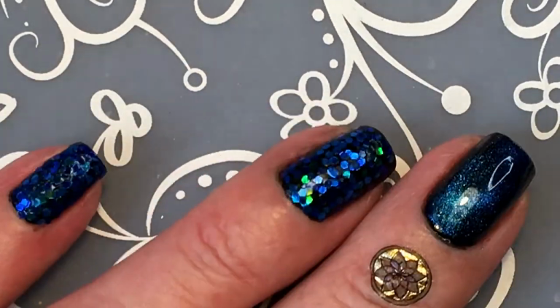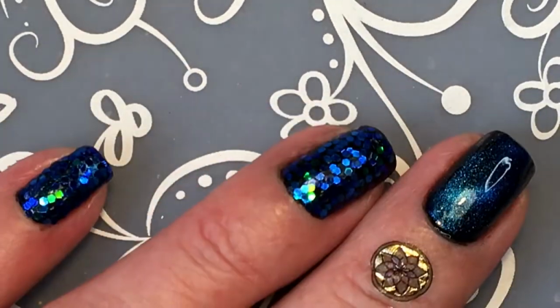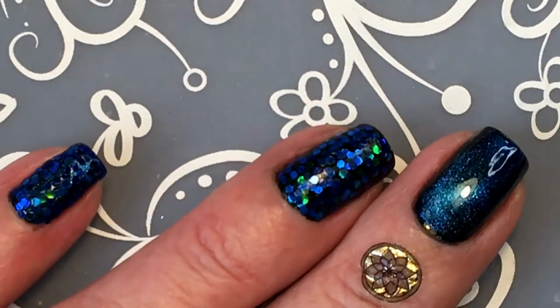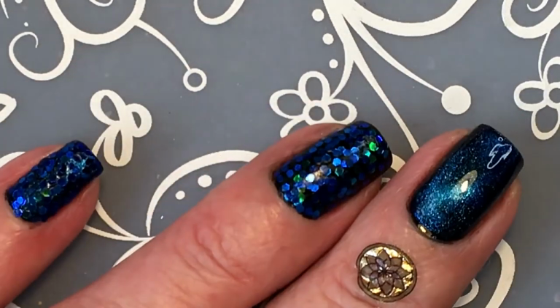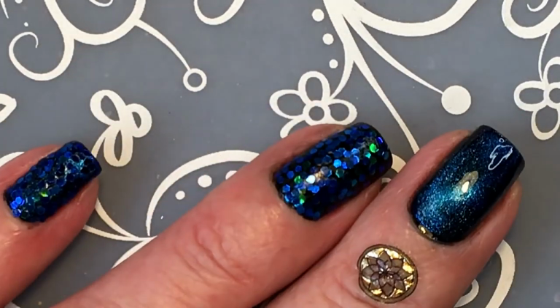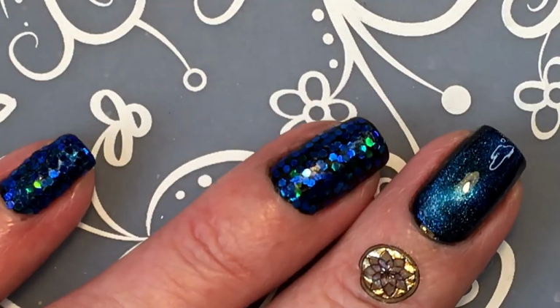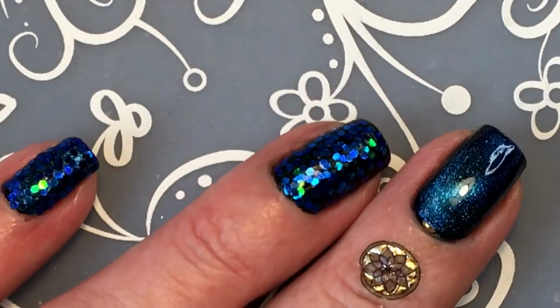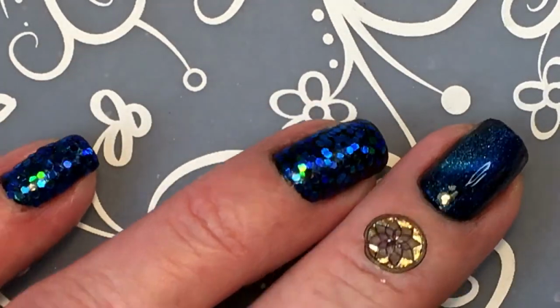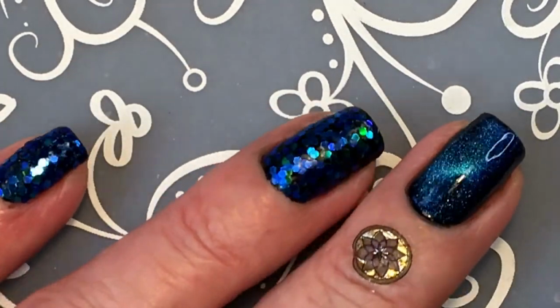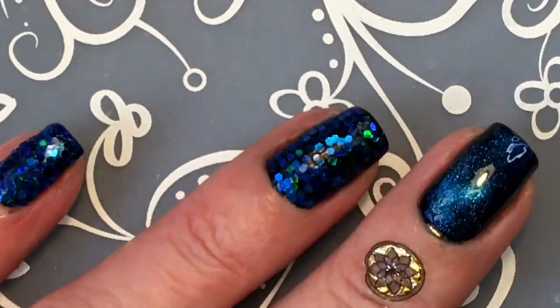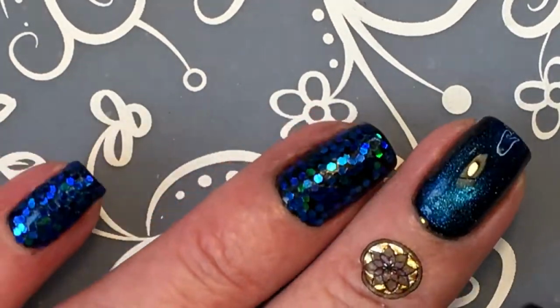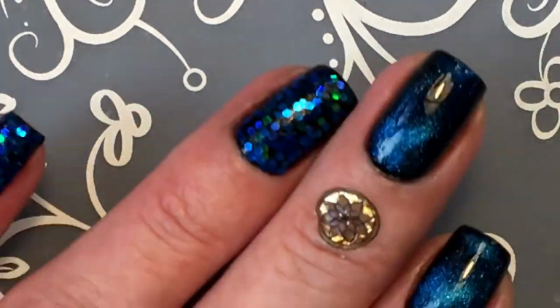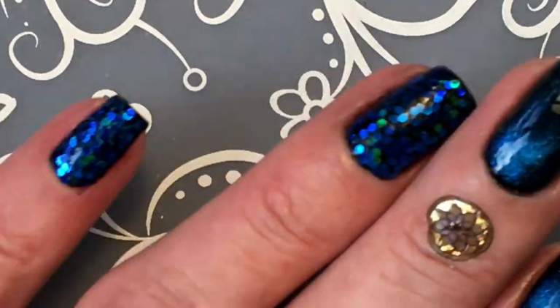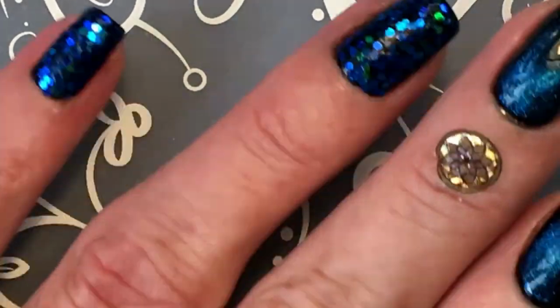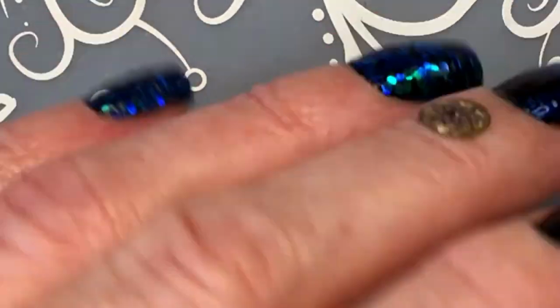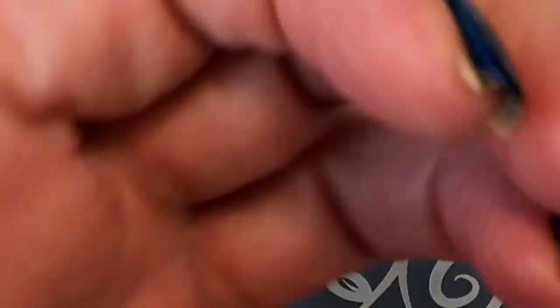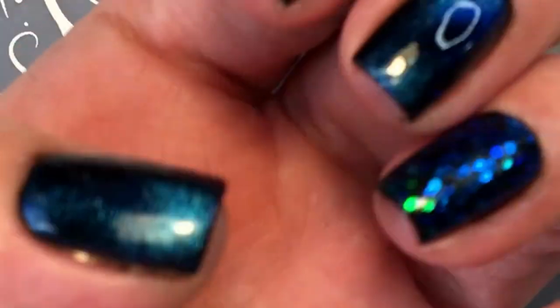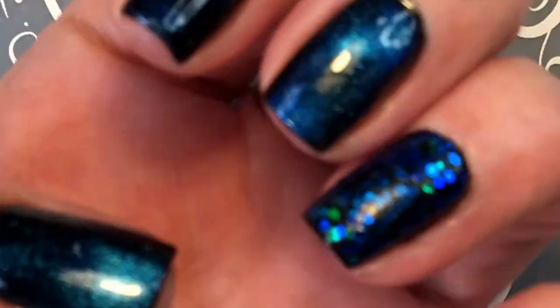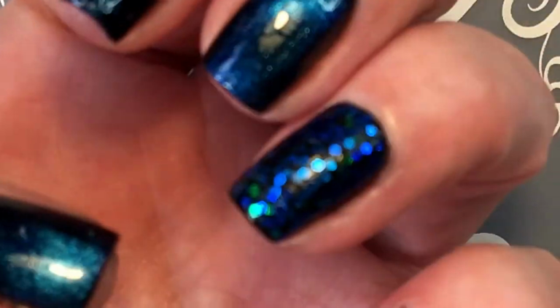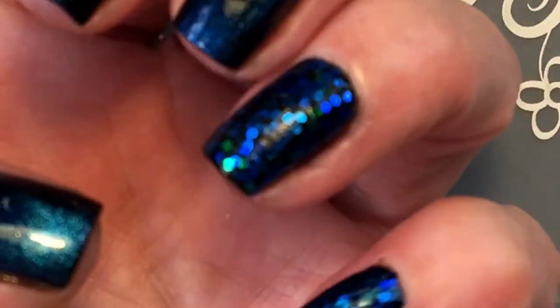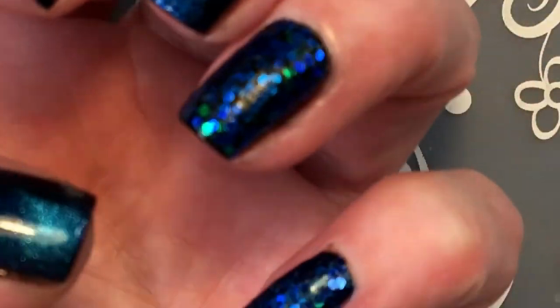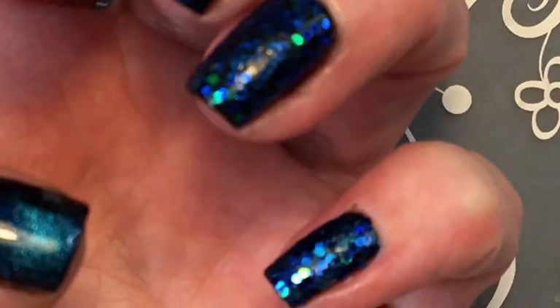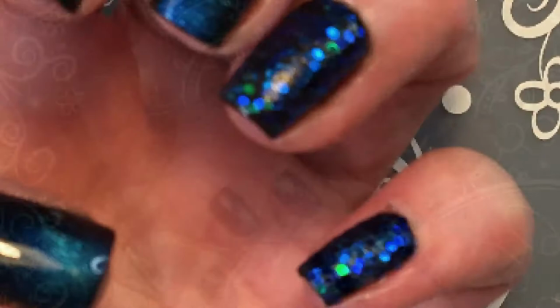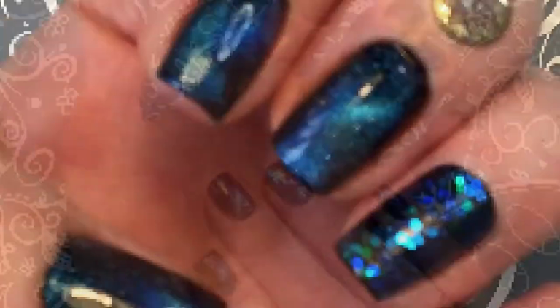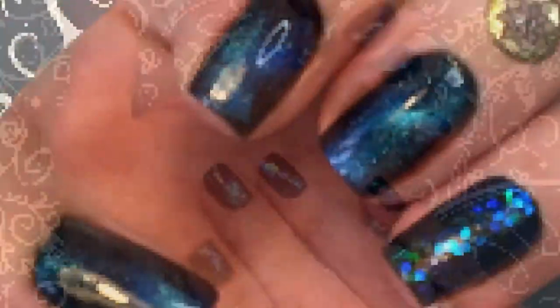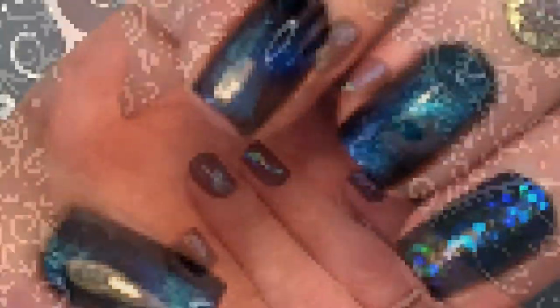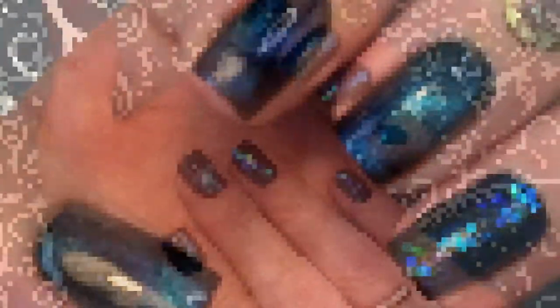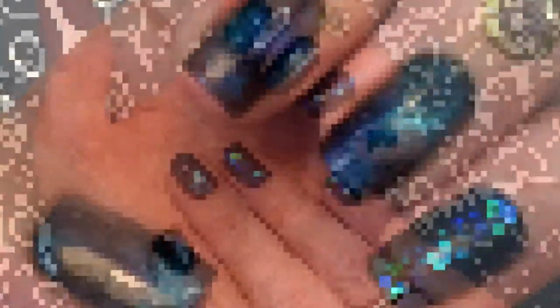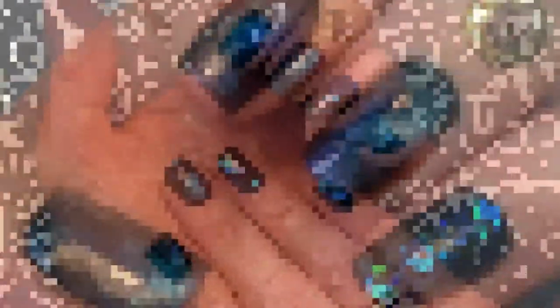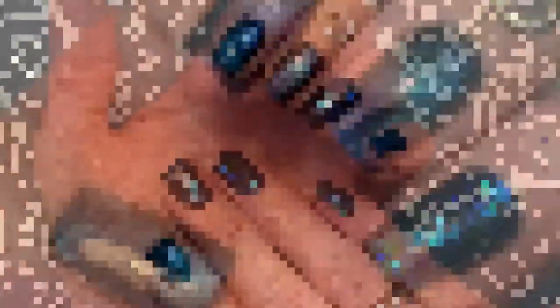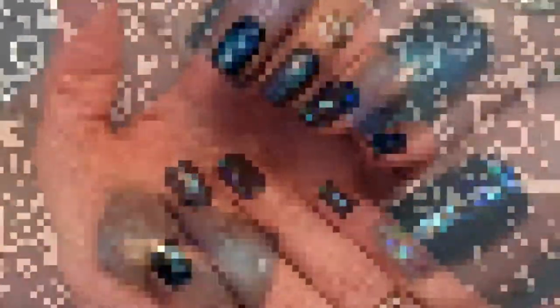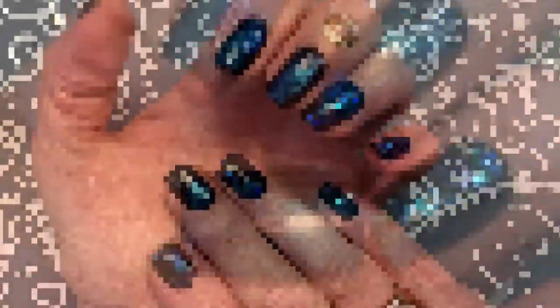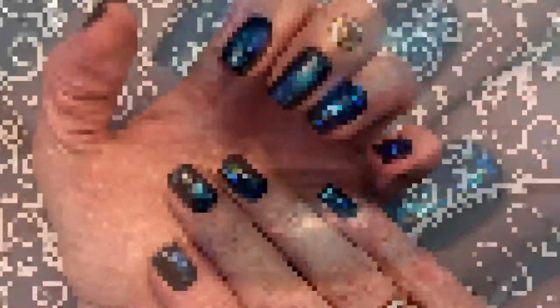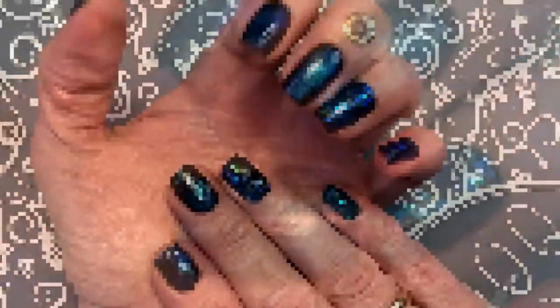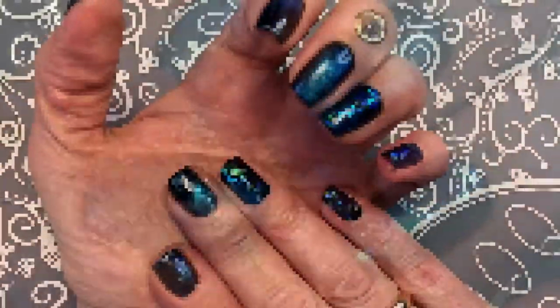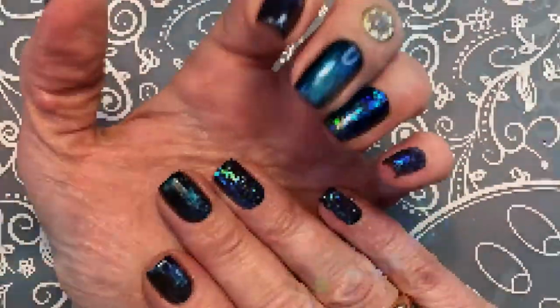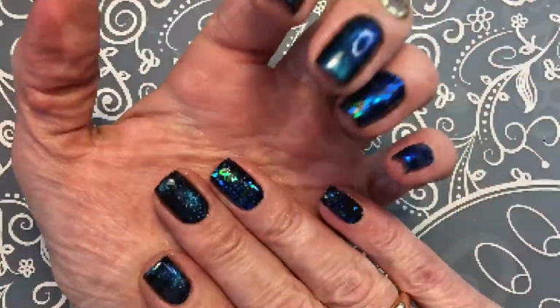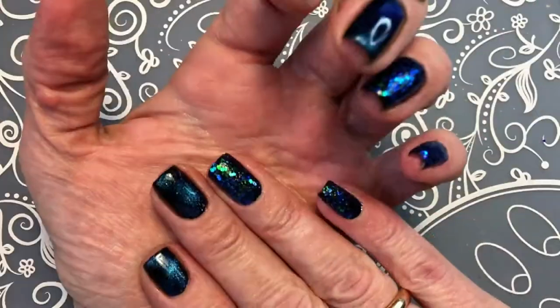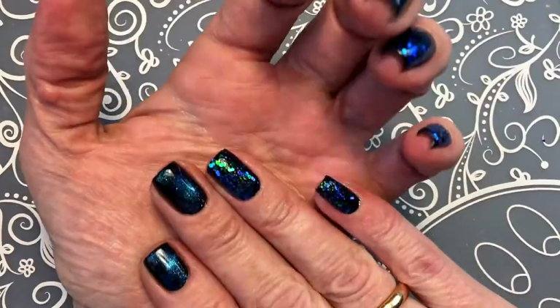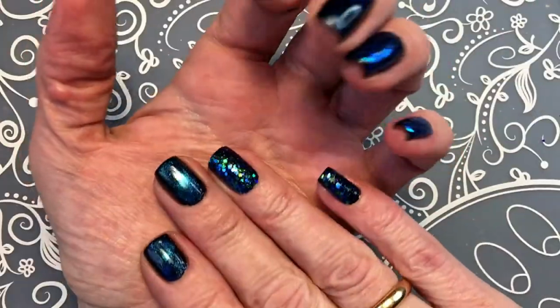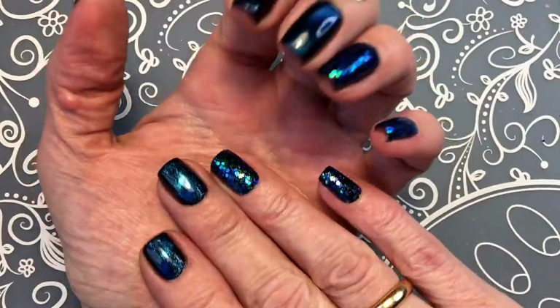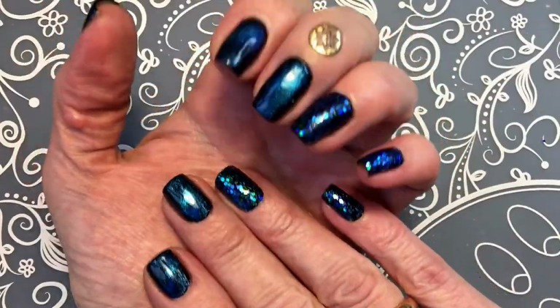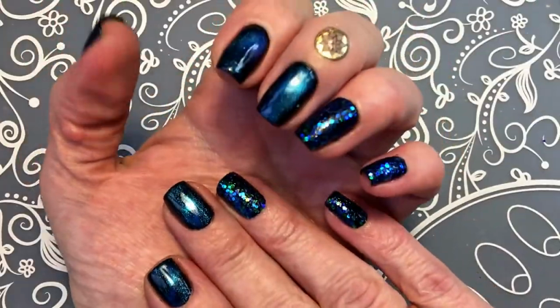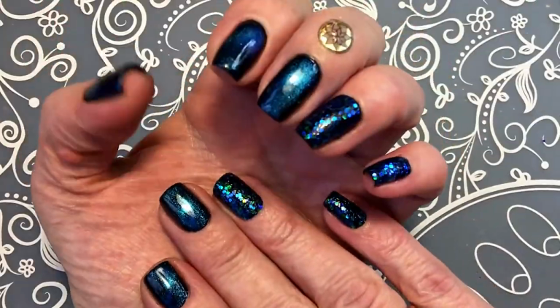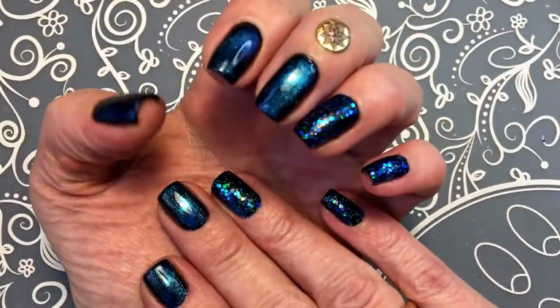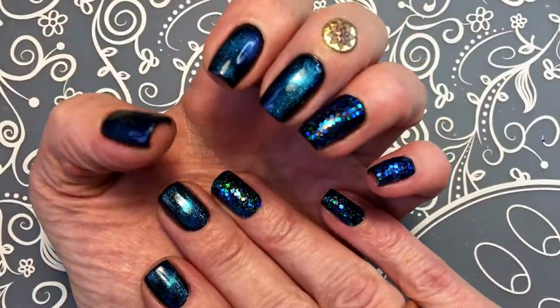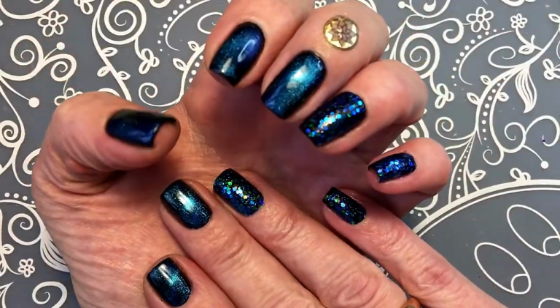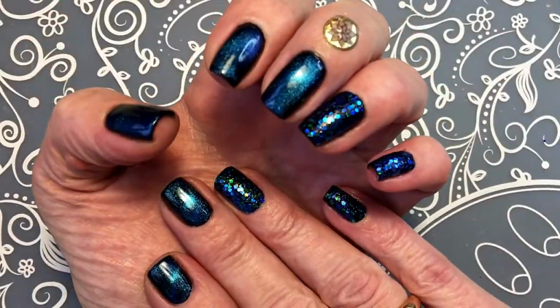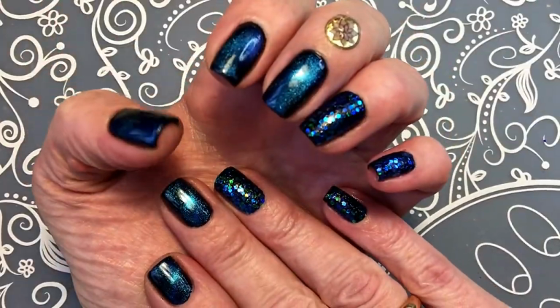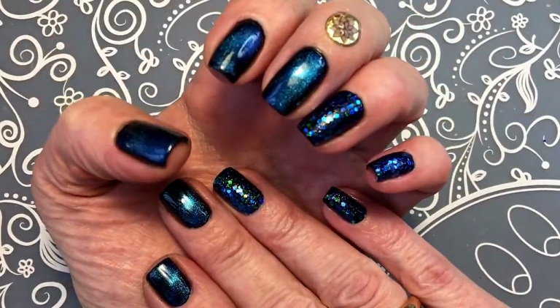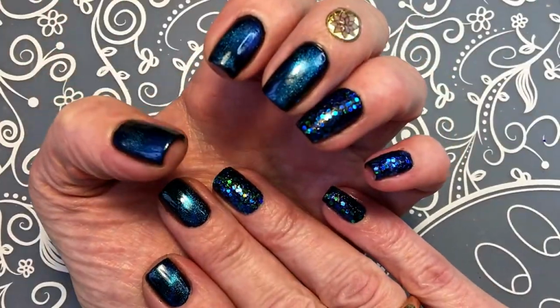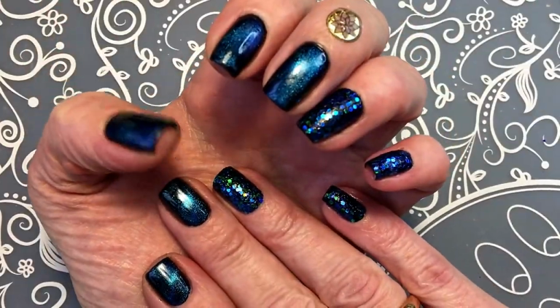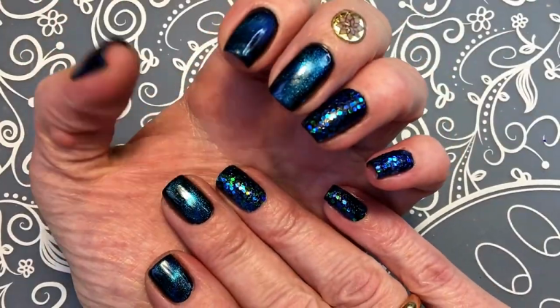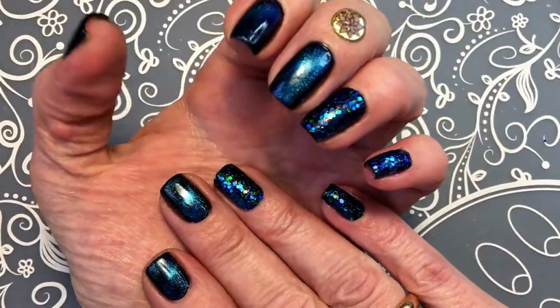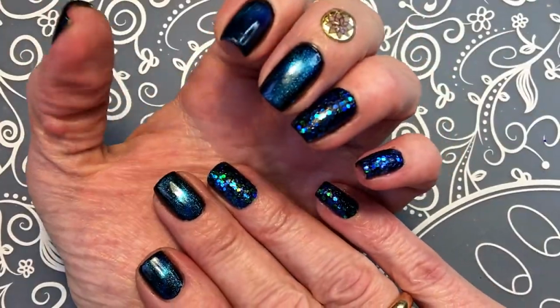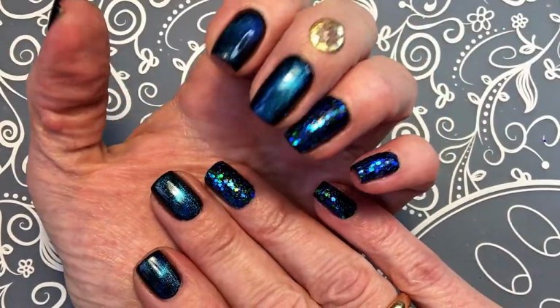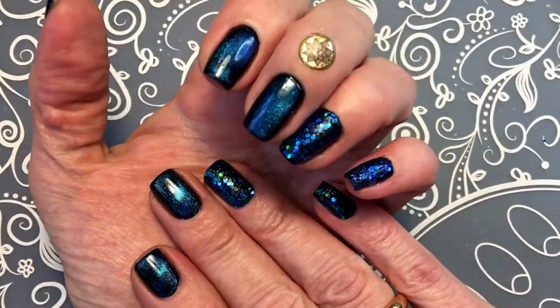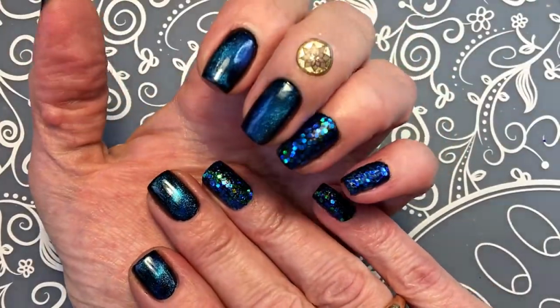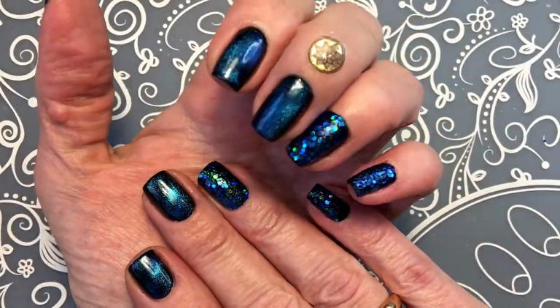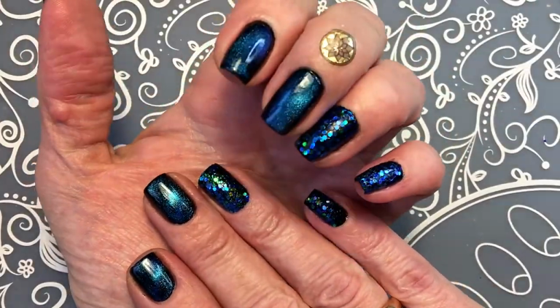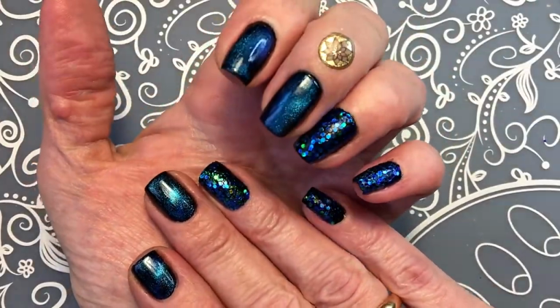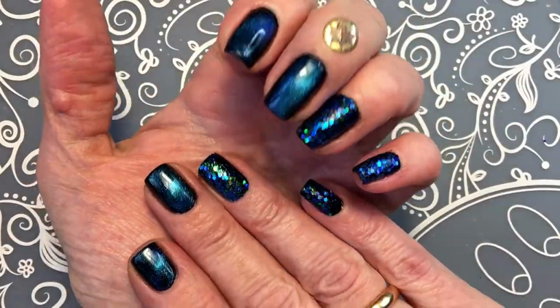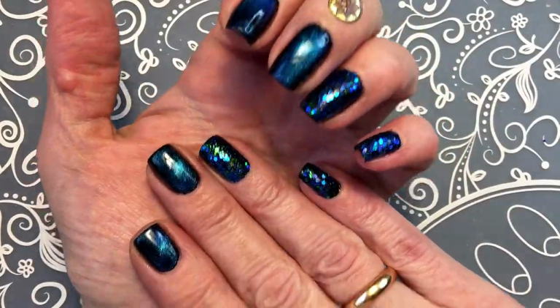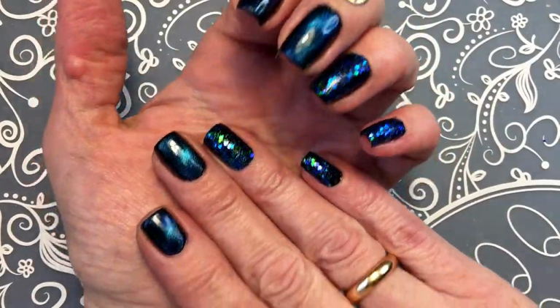I'm not going to put top coat over all of these because I already used the other one. These are the finished nails.